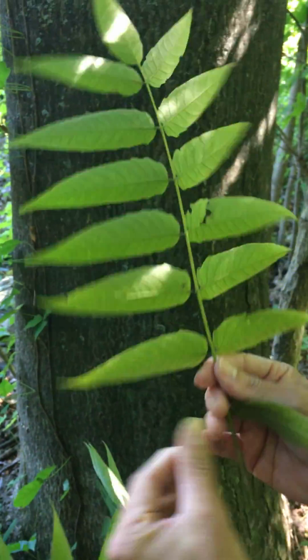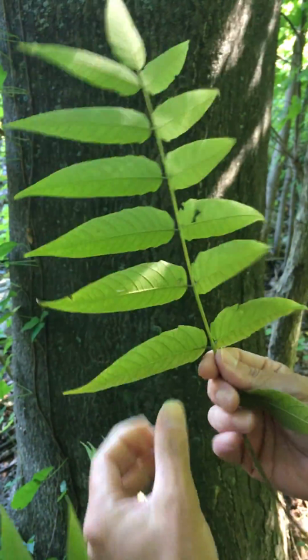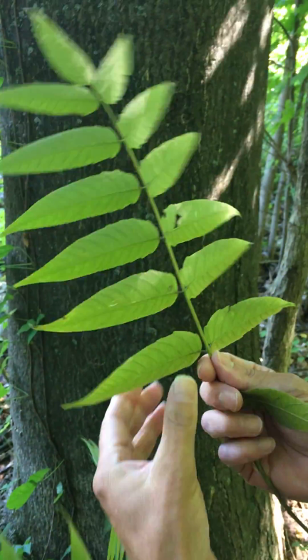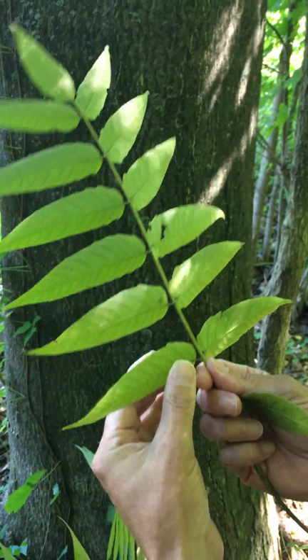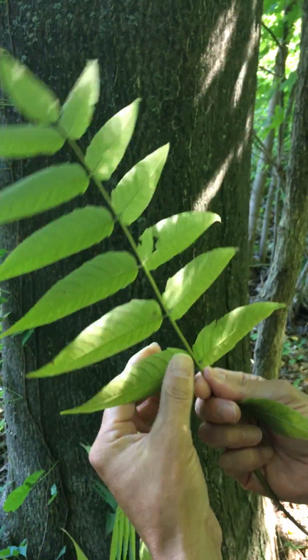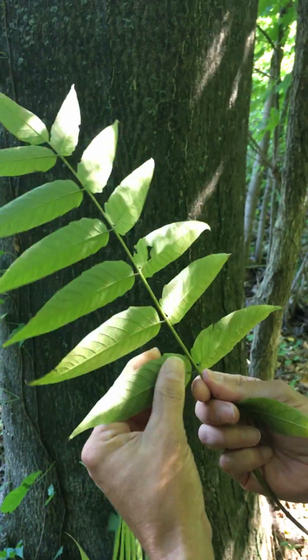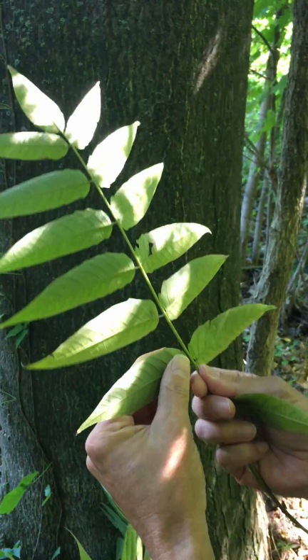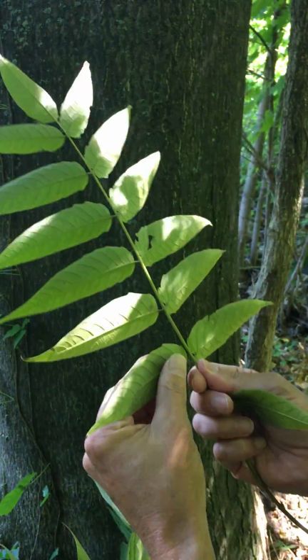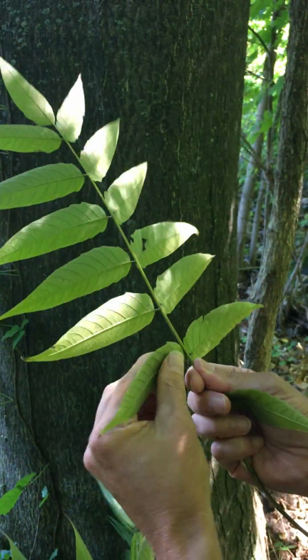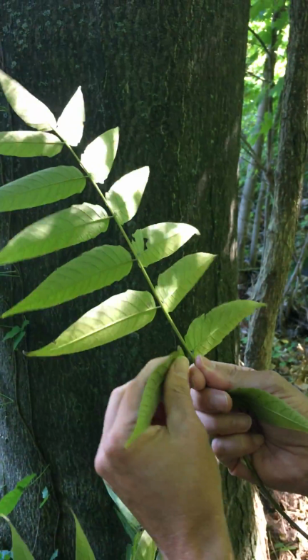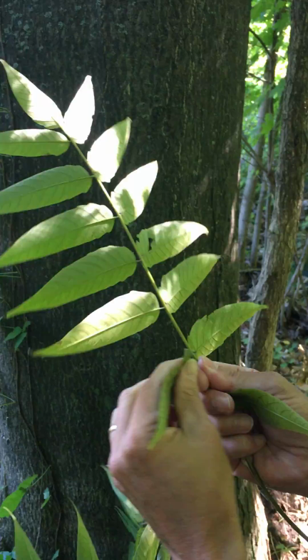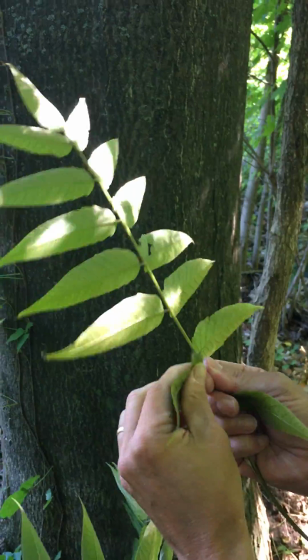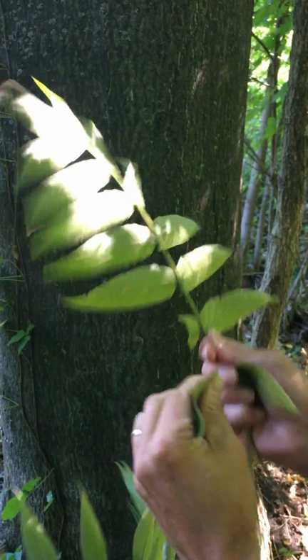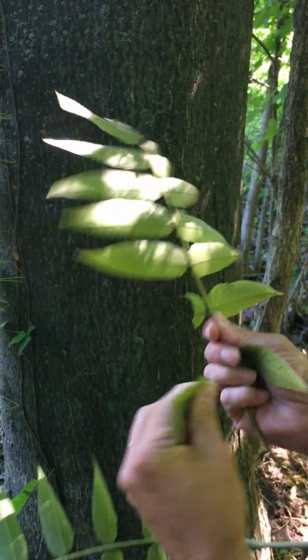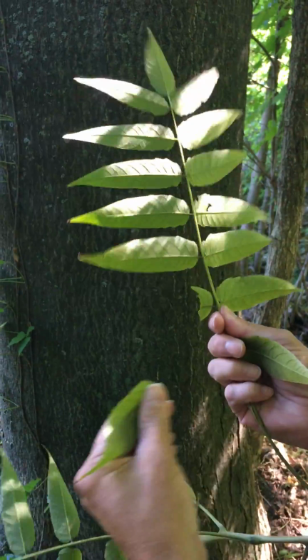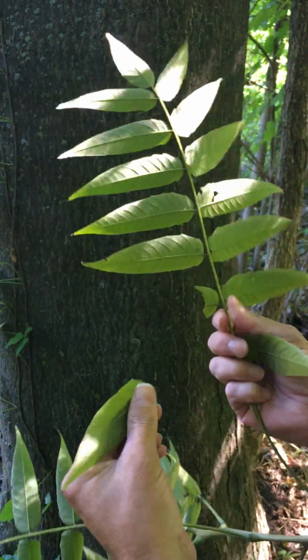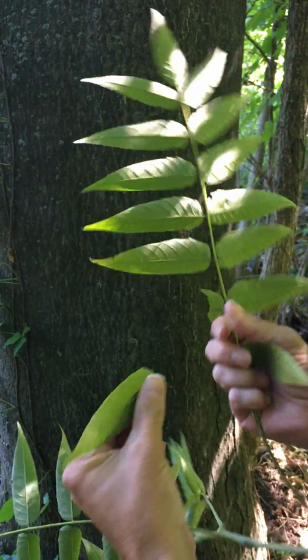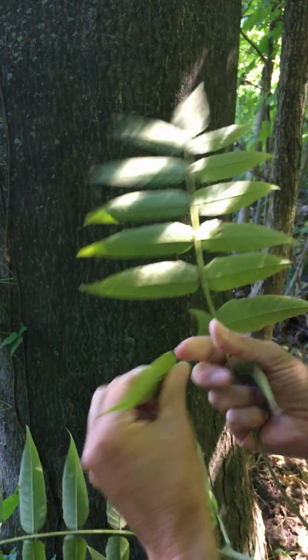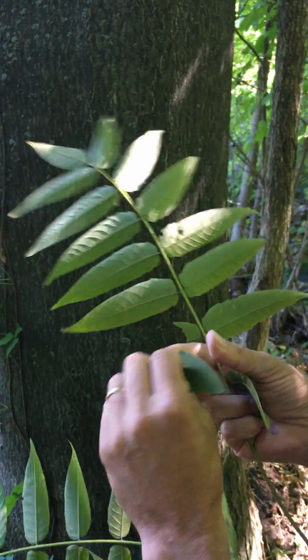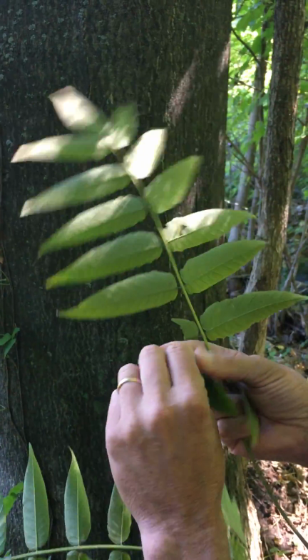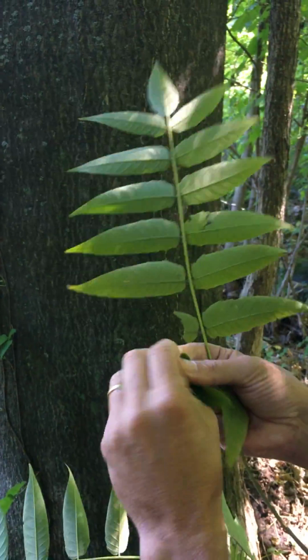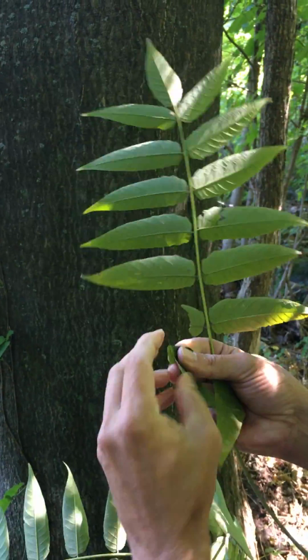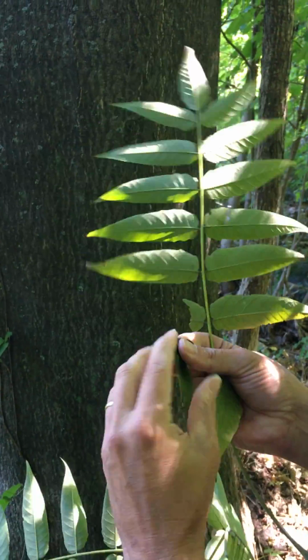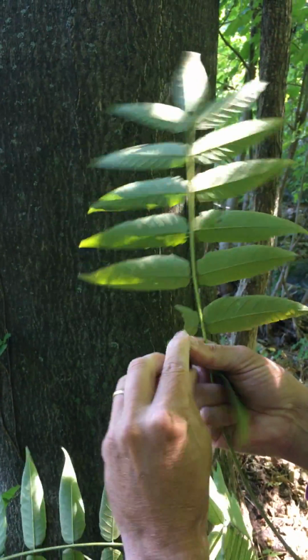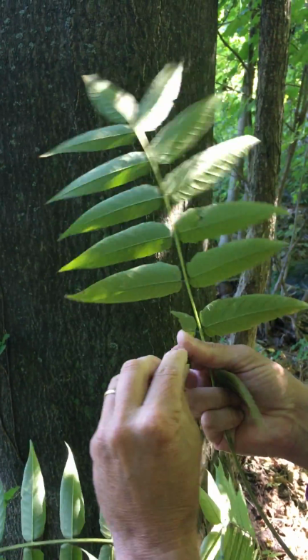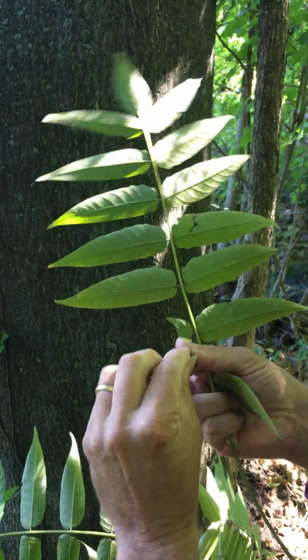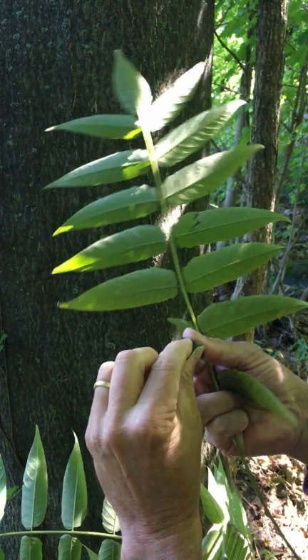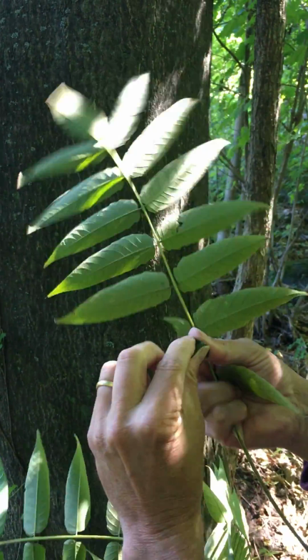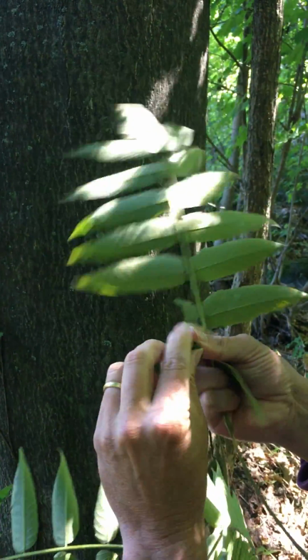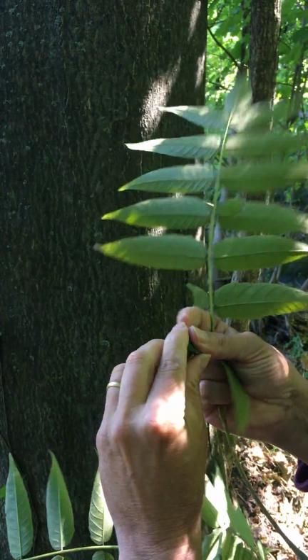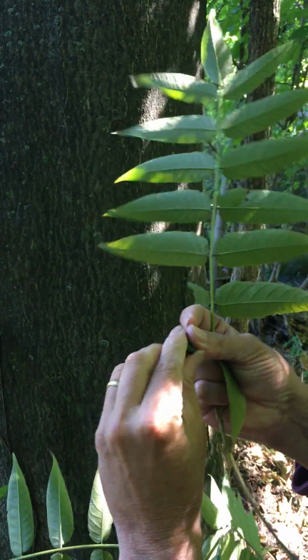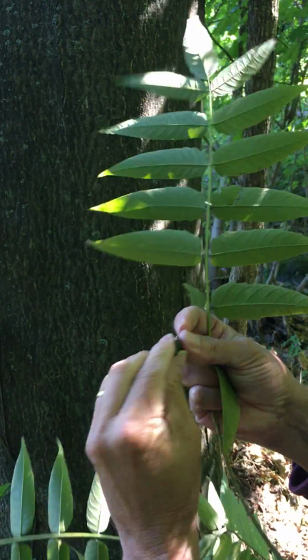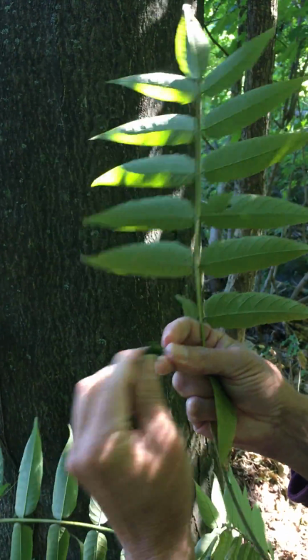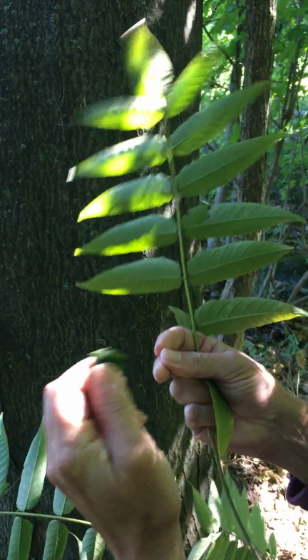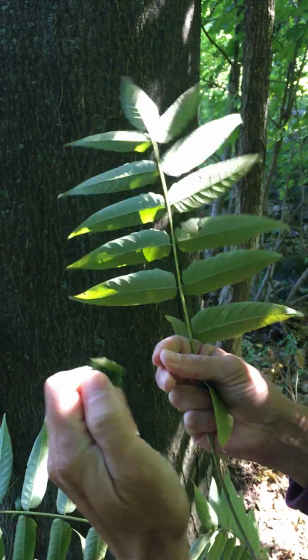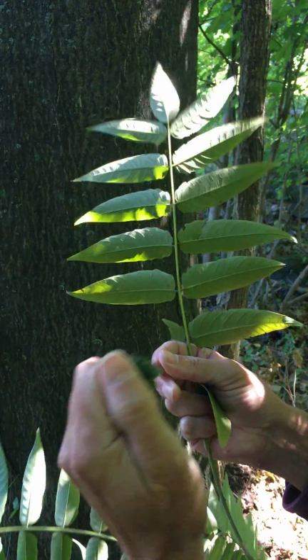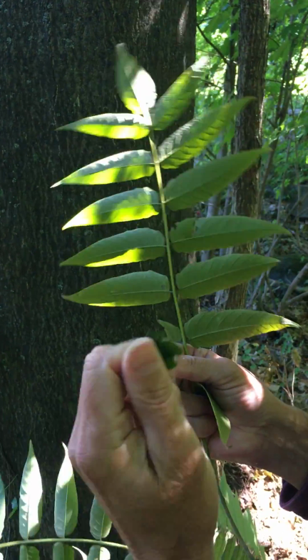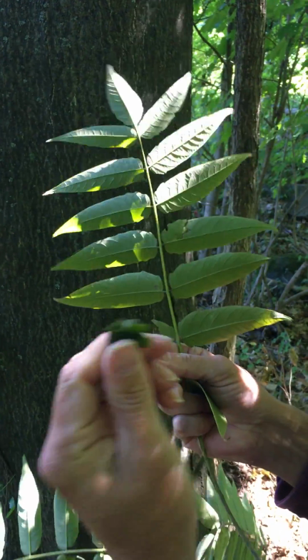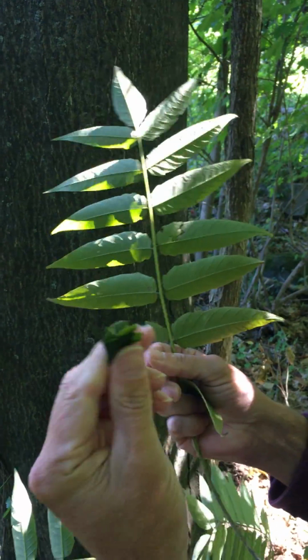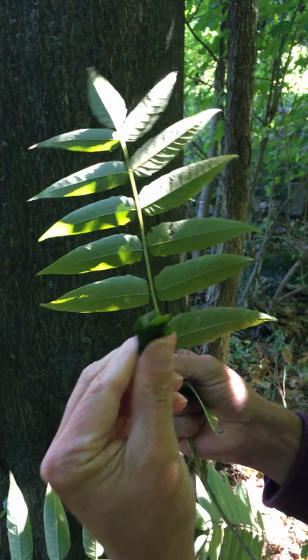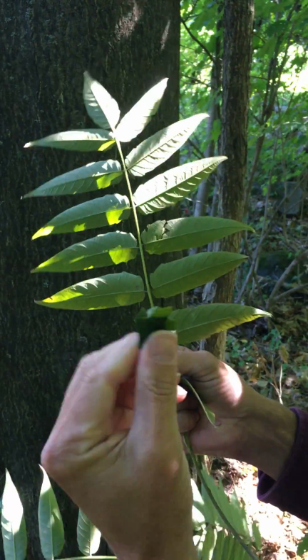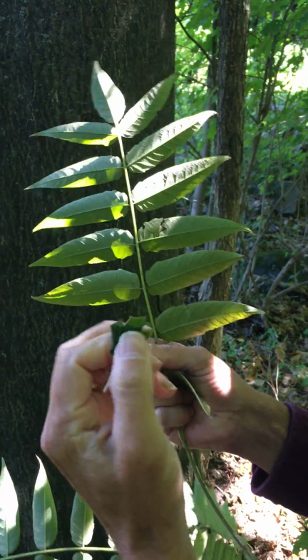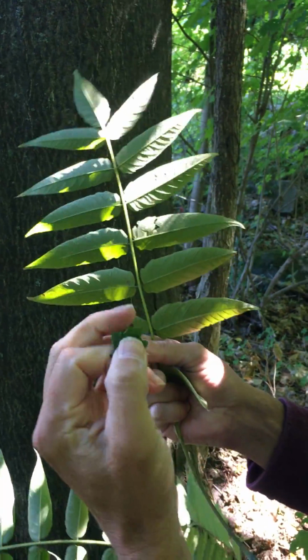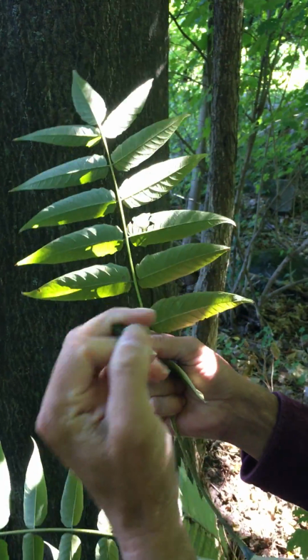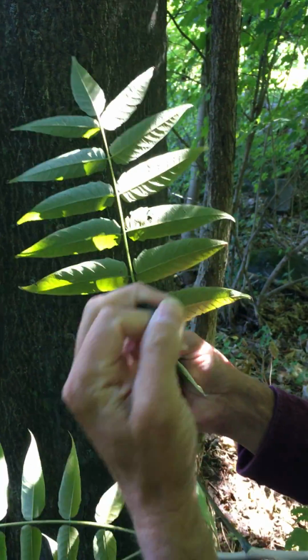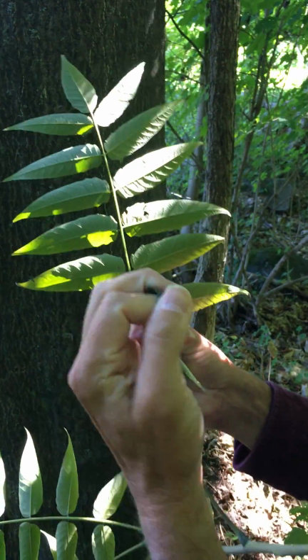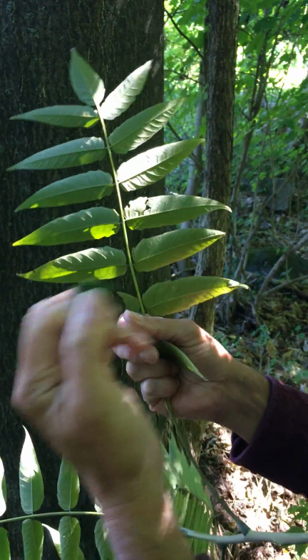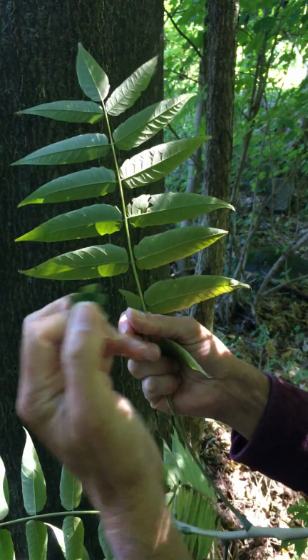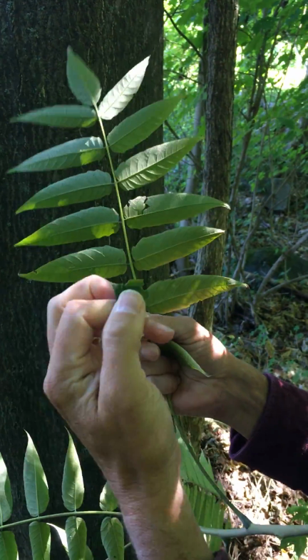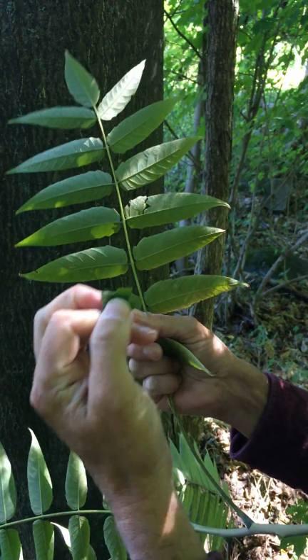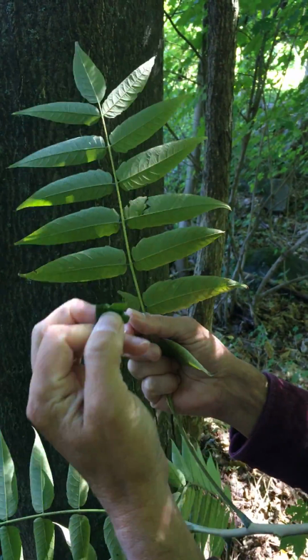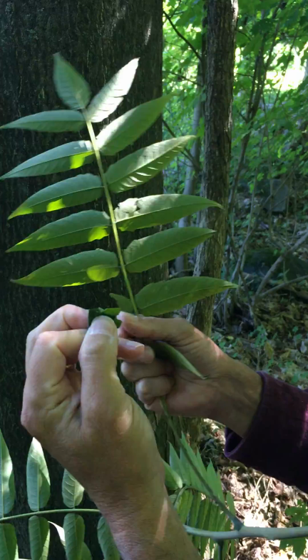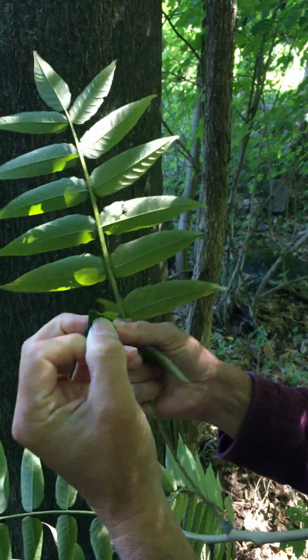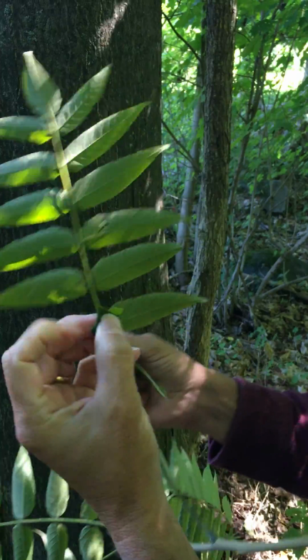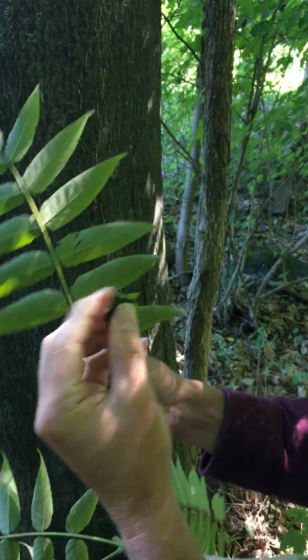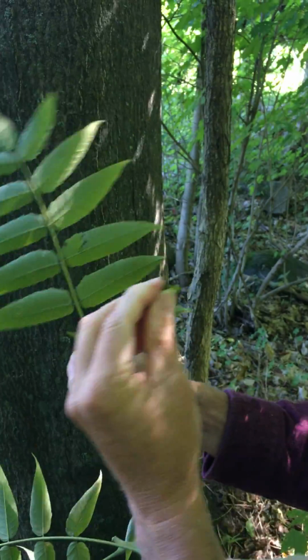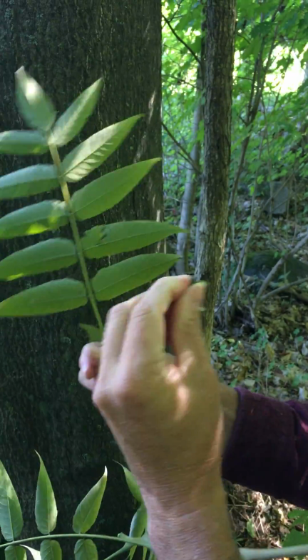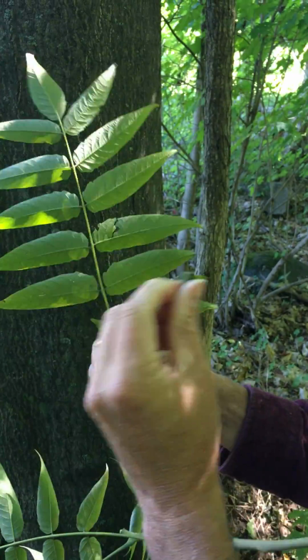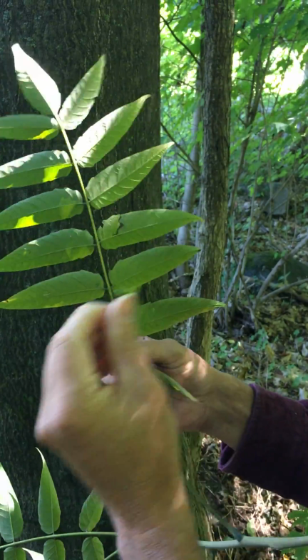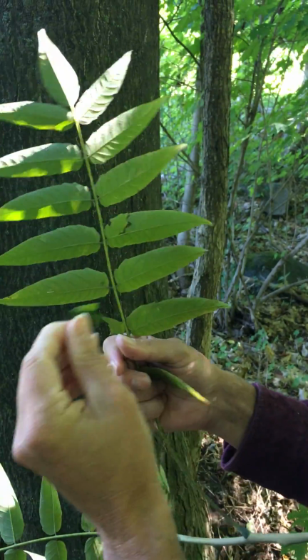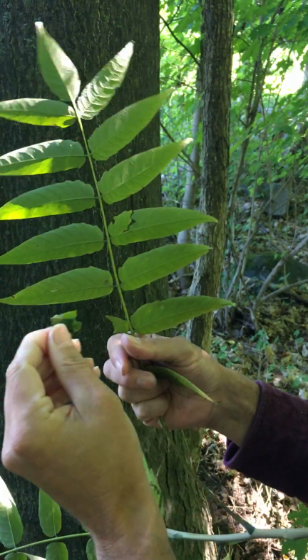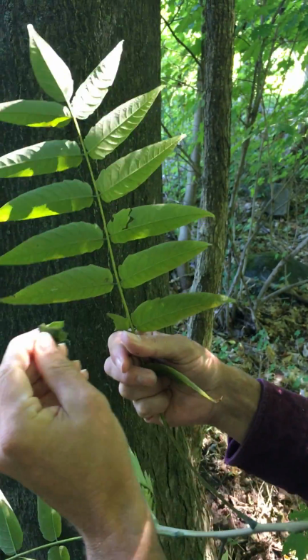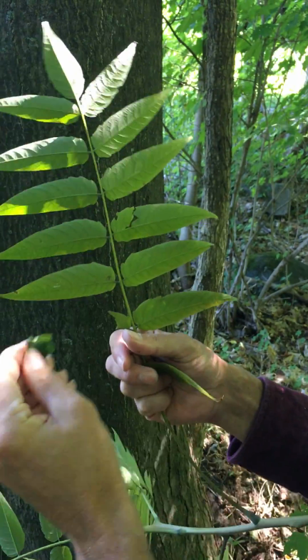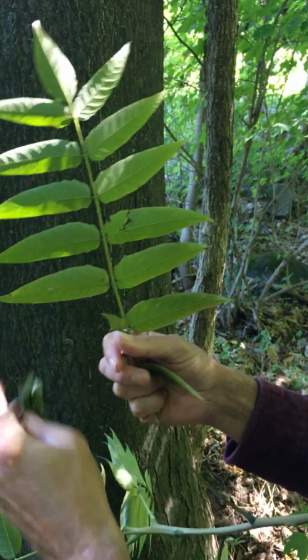And if you take off a leaf and crush it and smell it, you'll find it has a very pungent, undesirable smell.